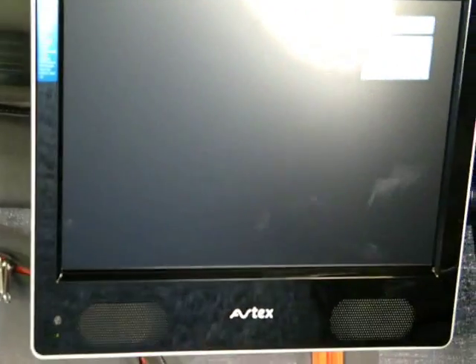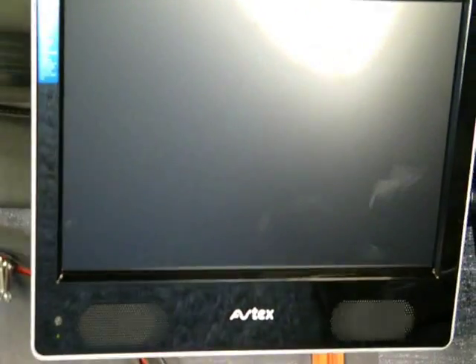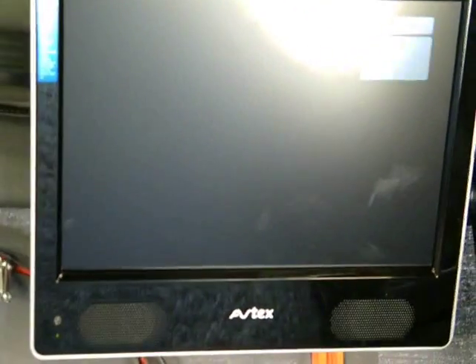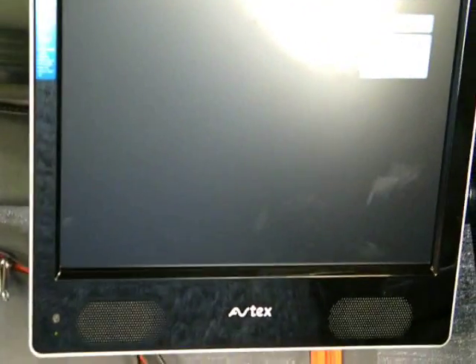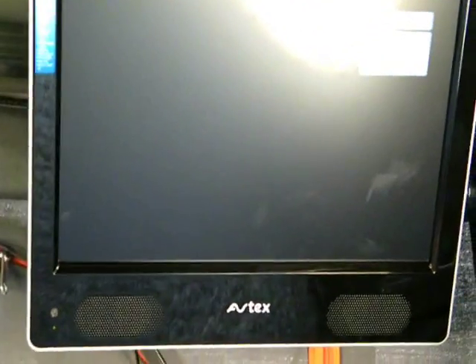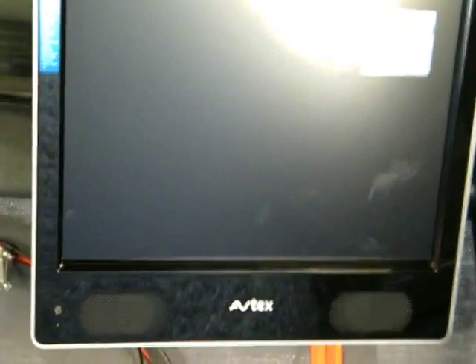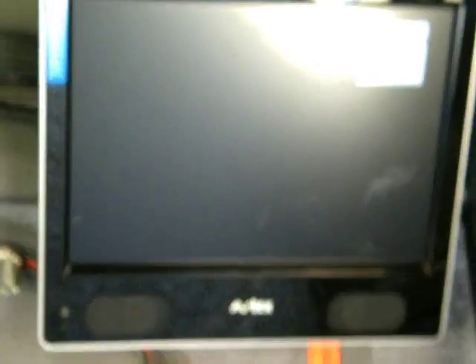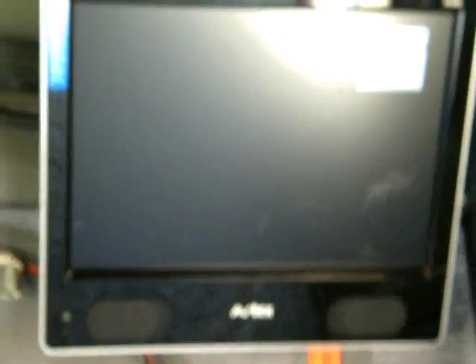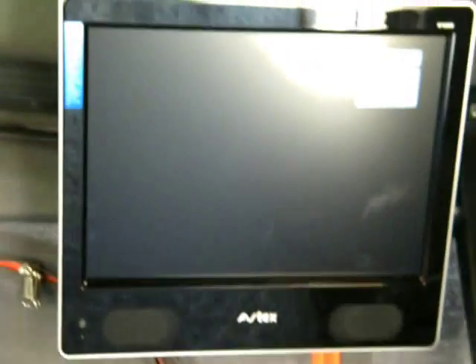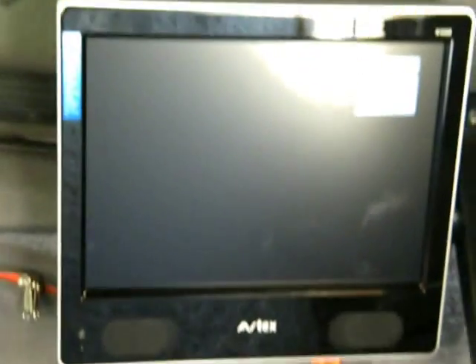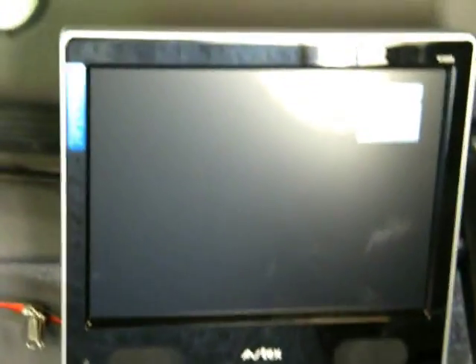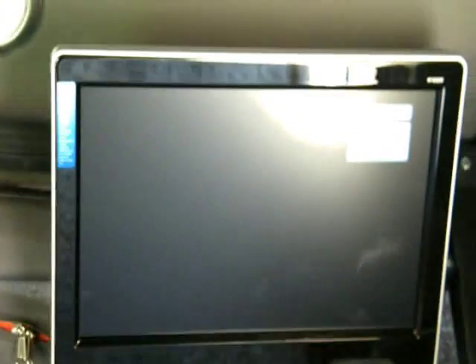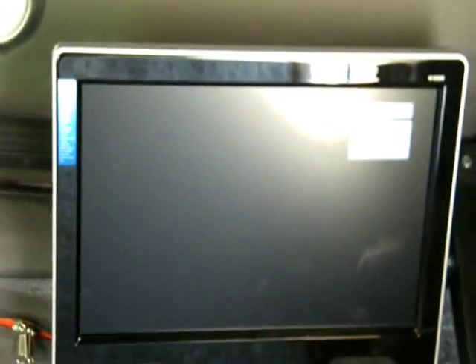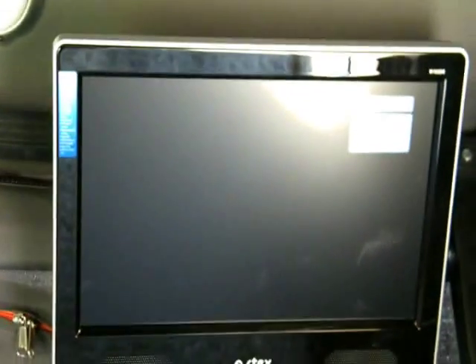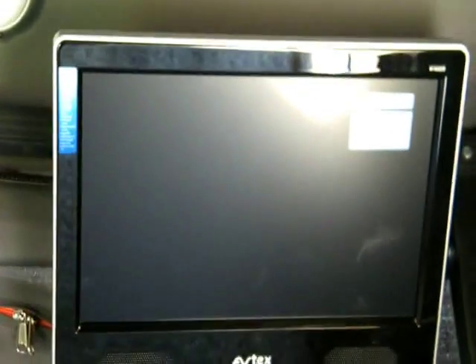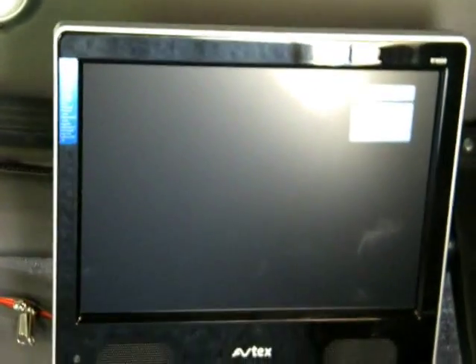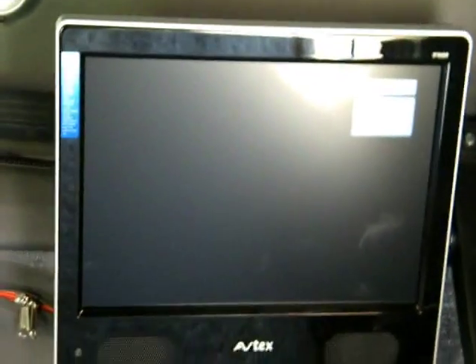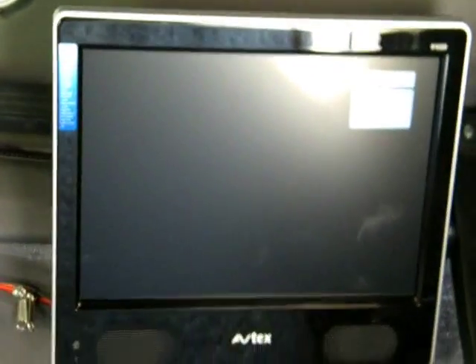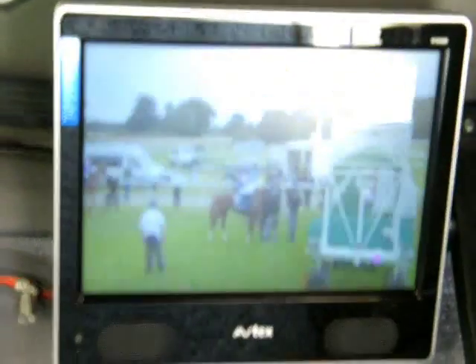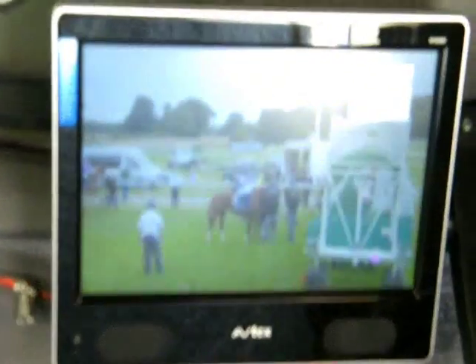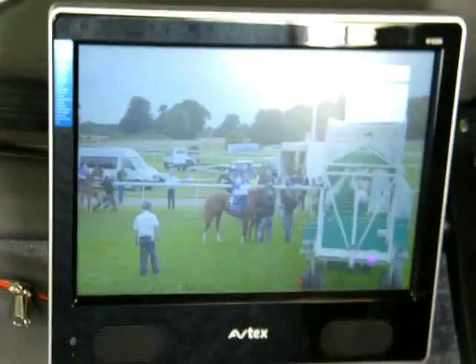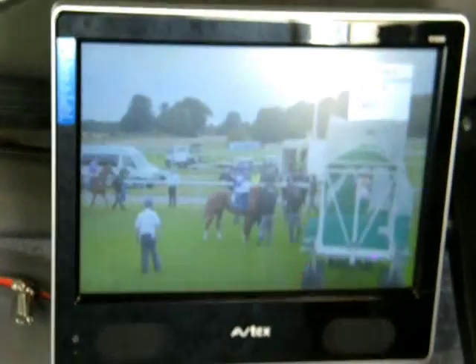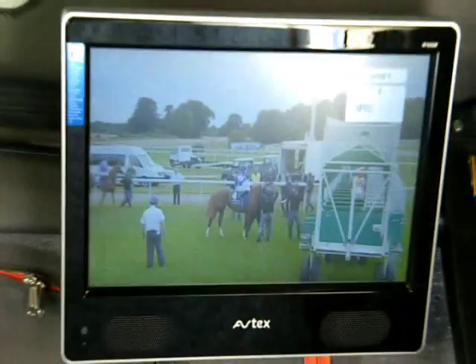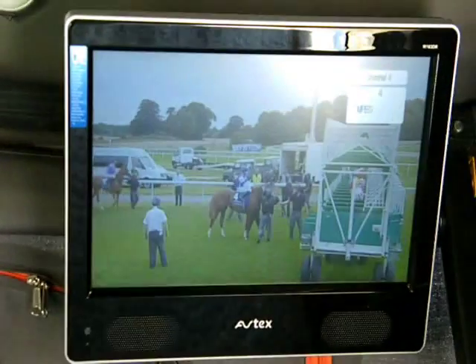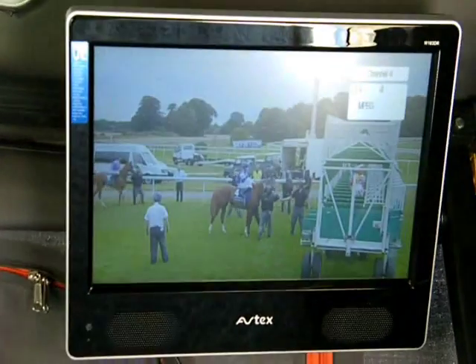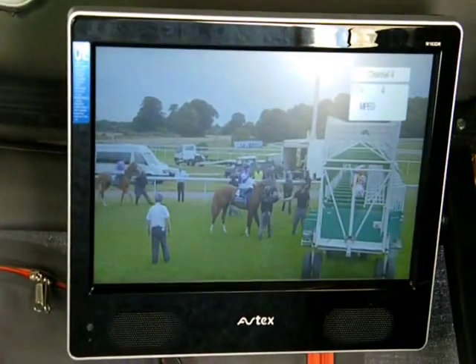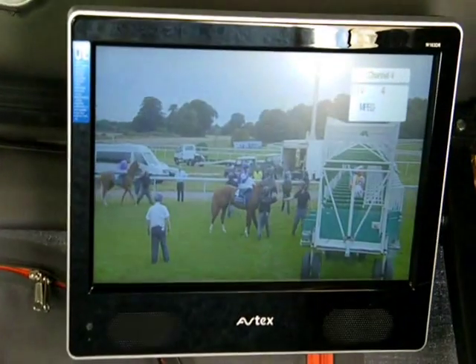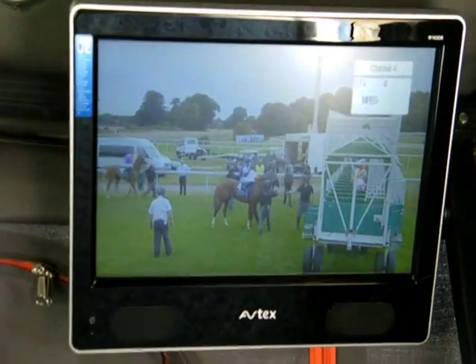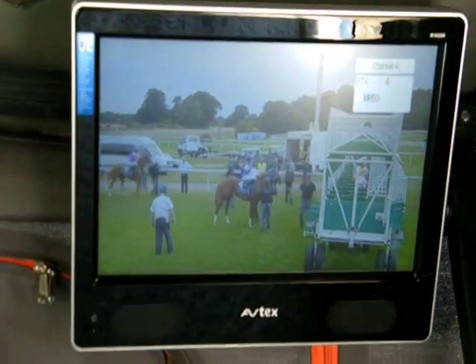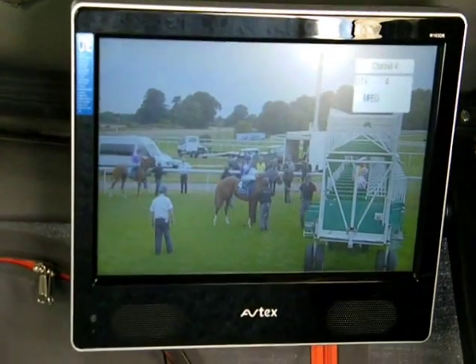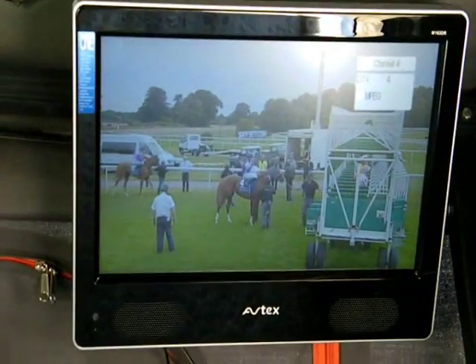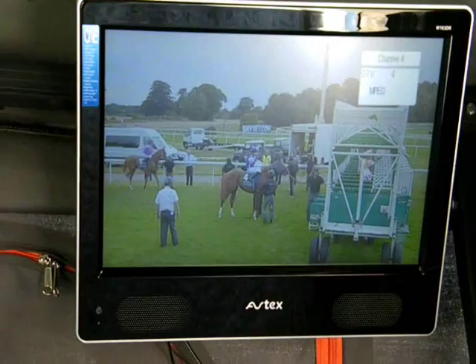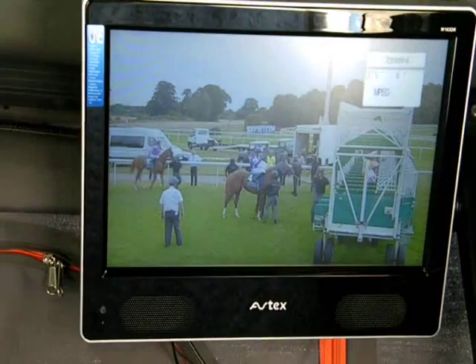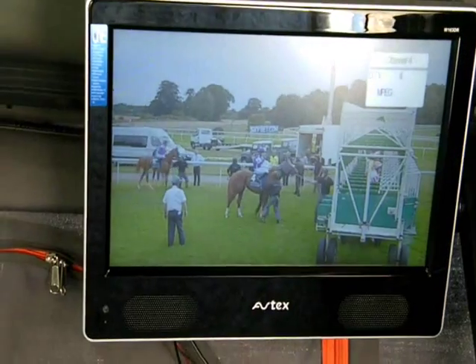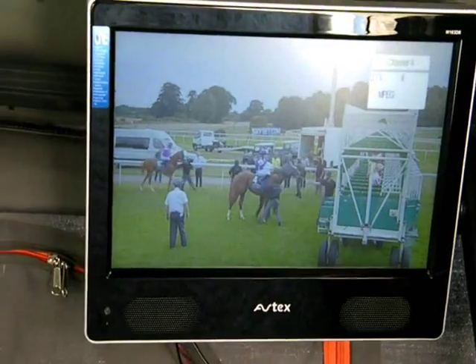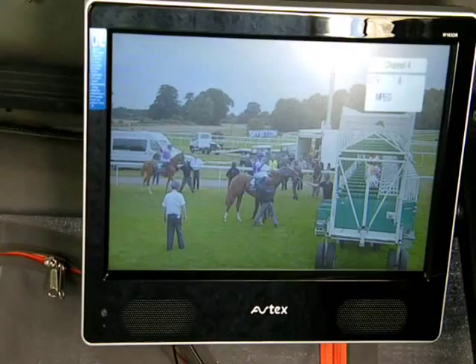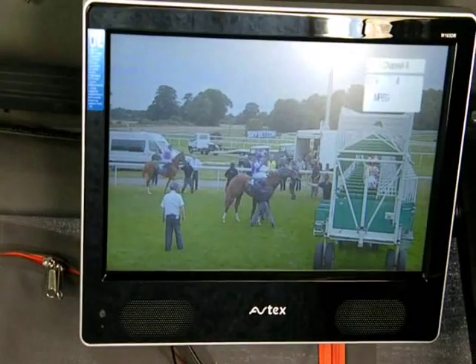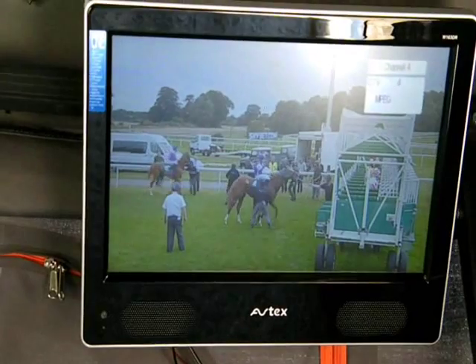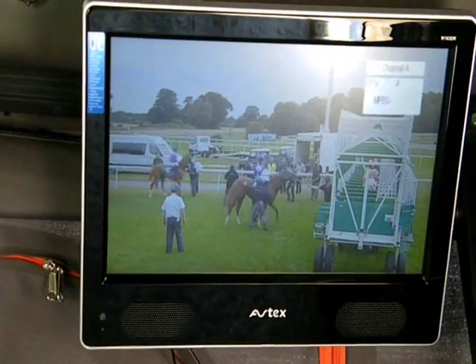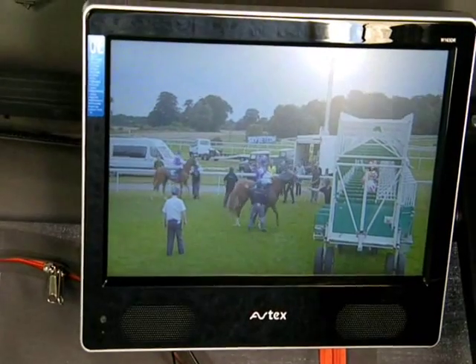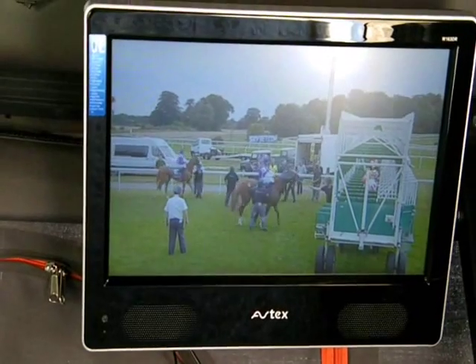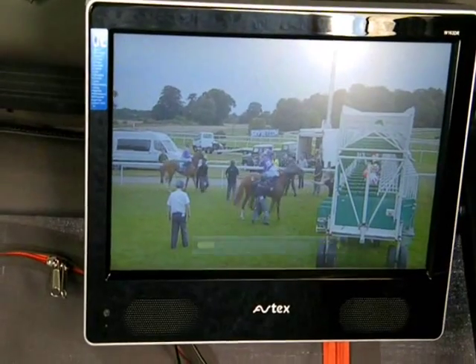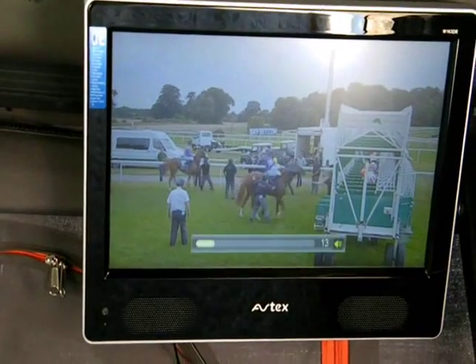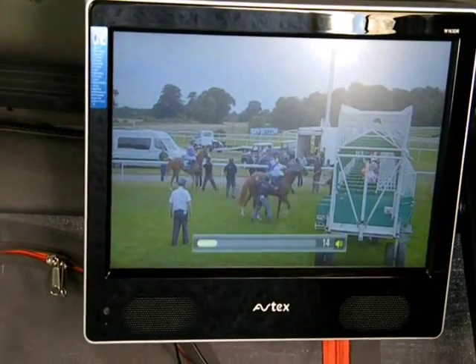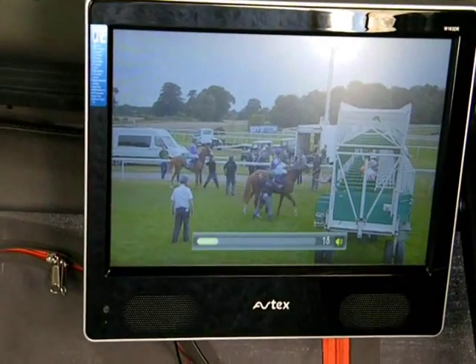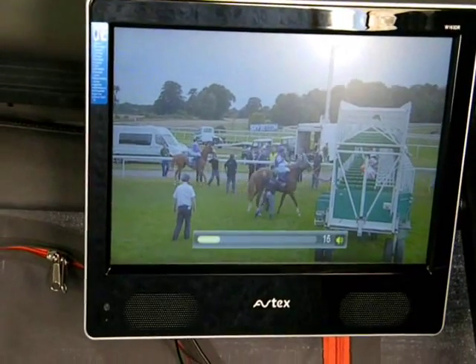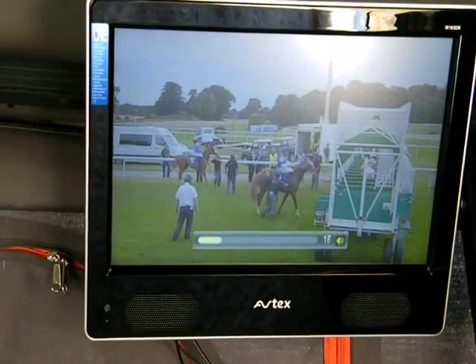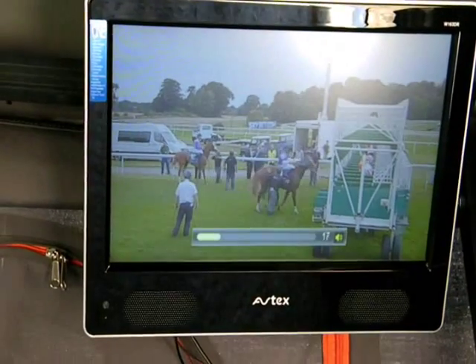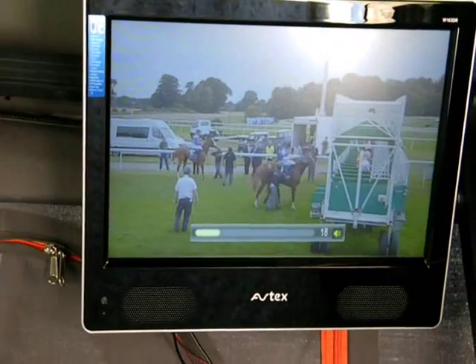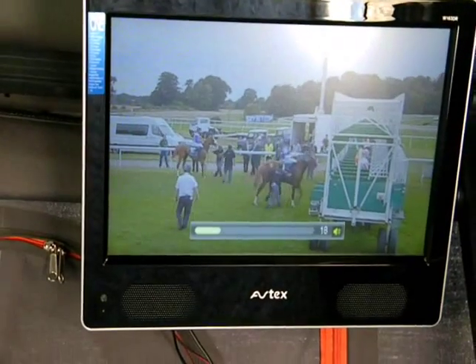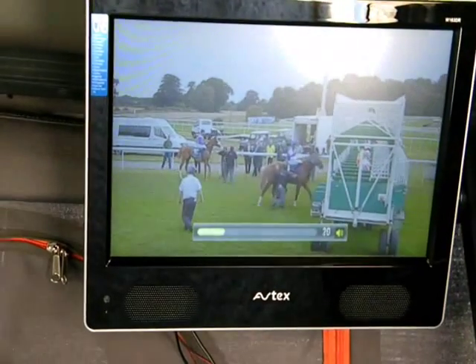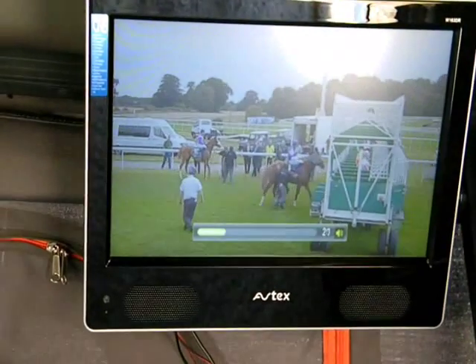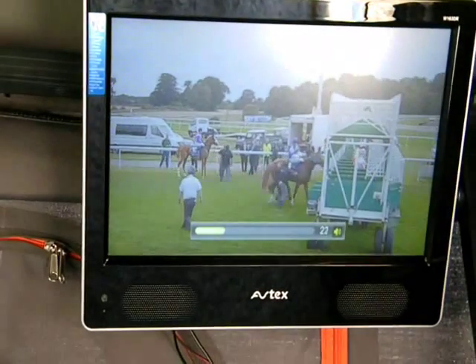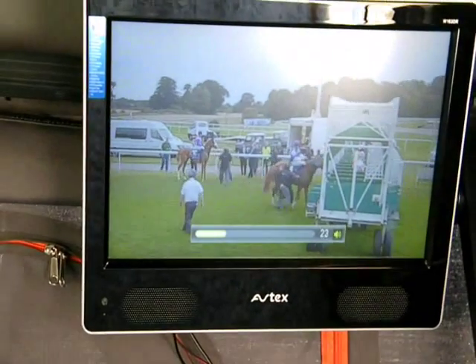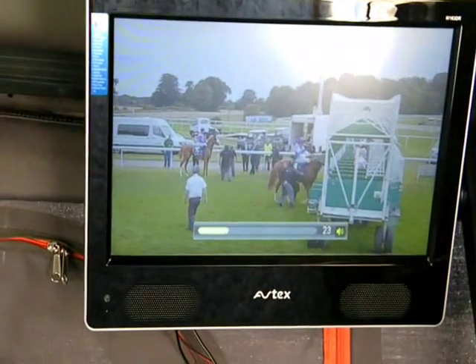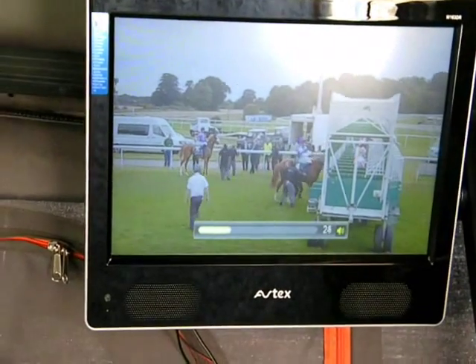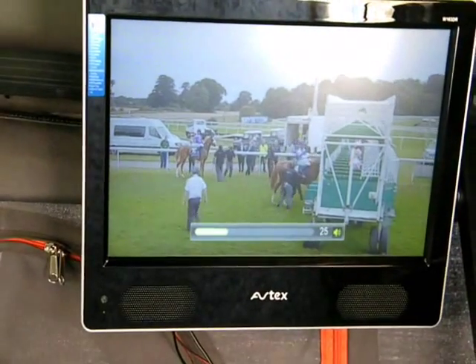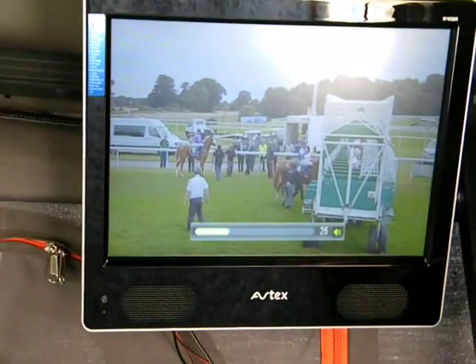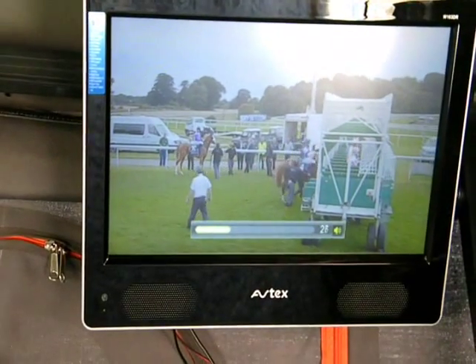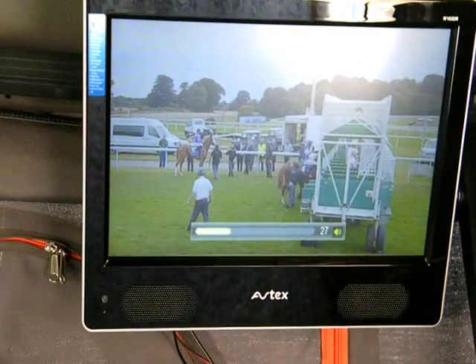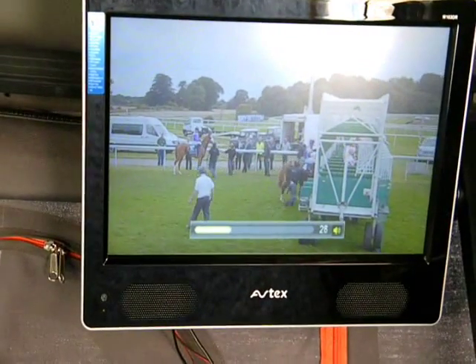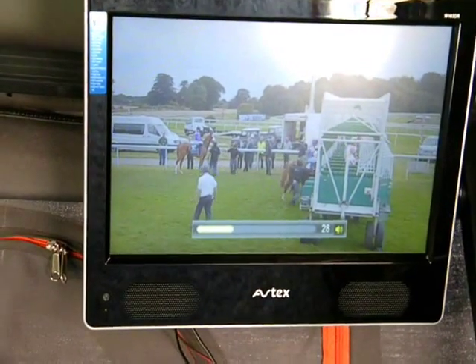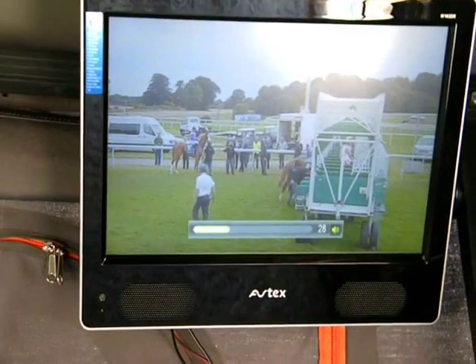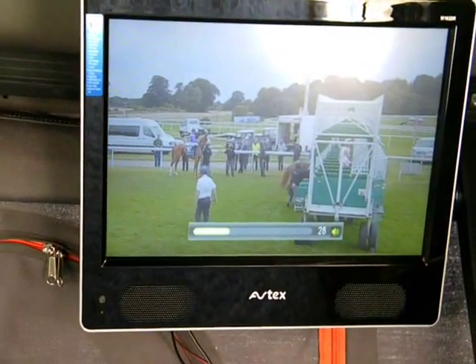So we now have a 16 inch TV in the Magiolina.